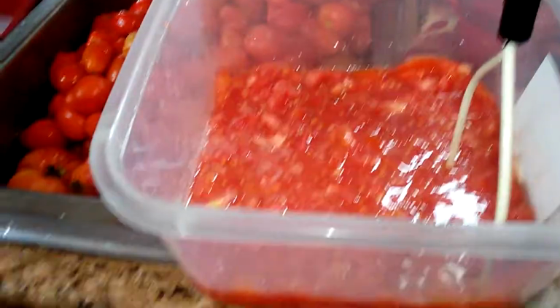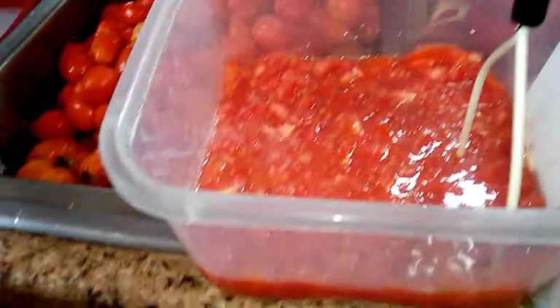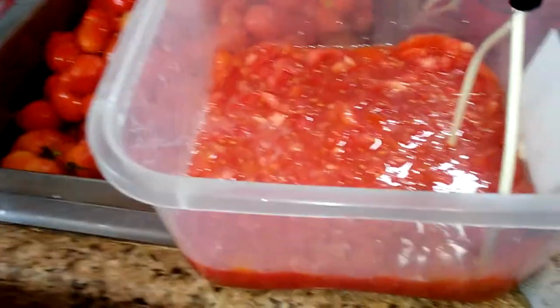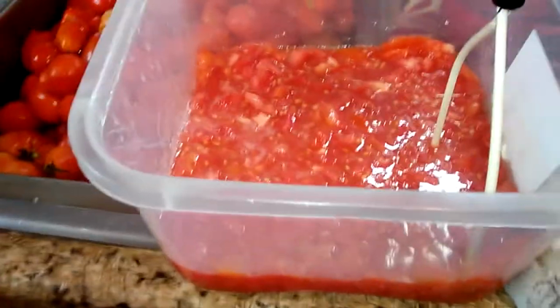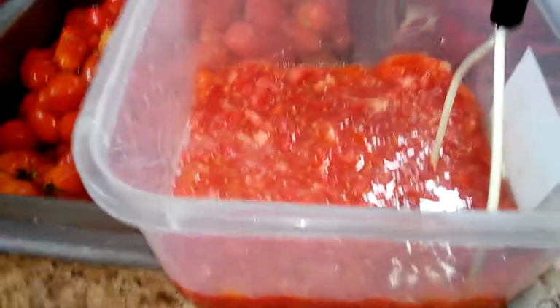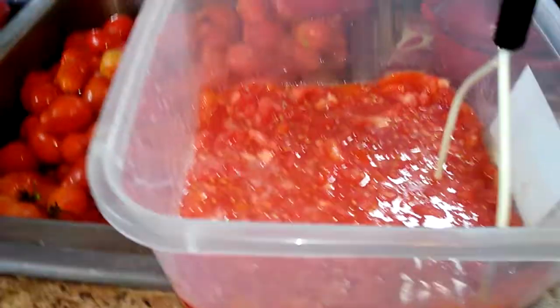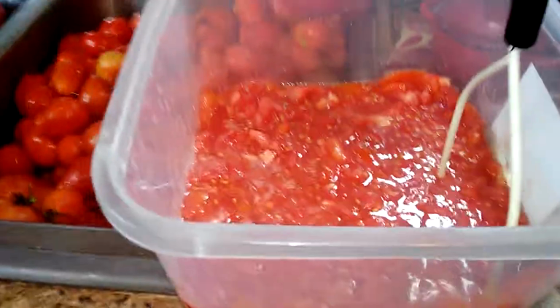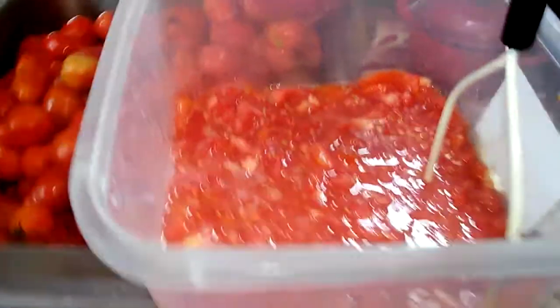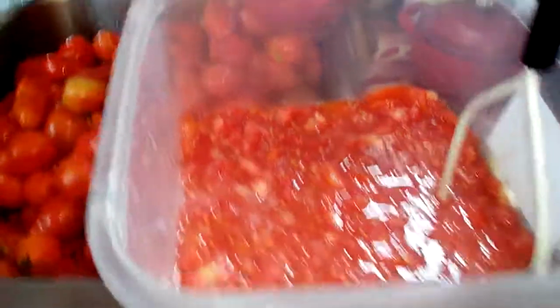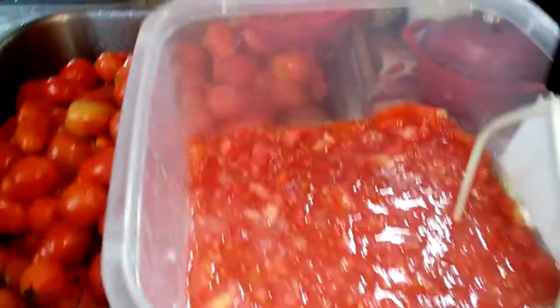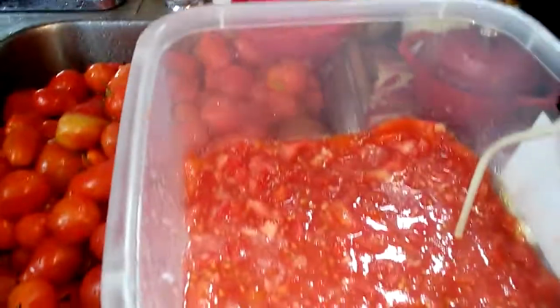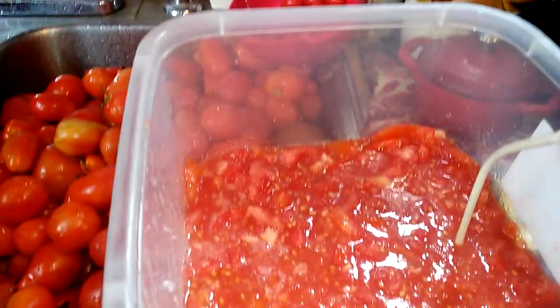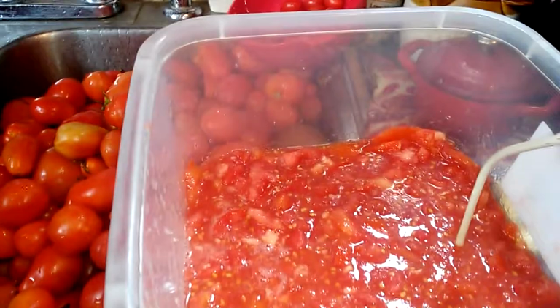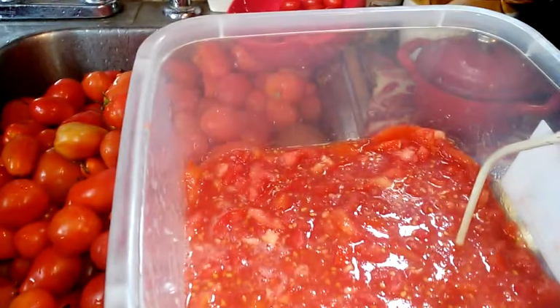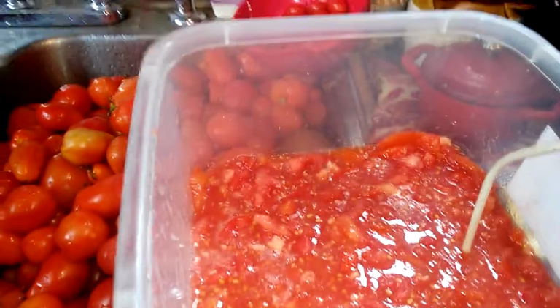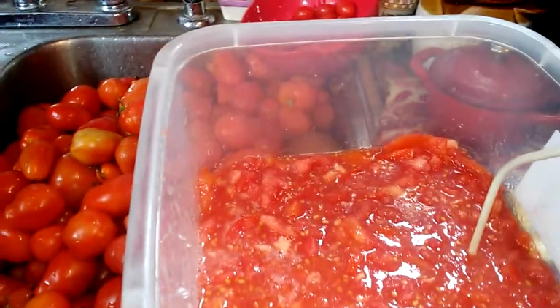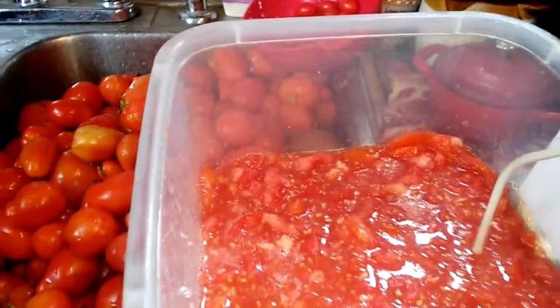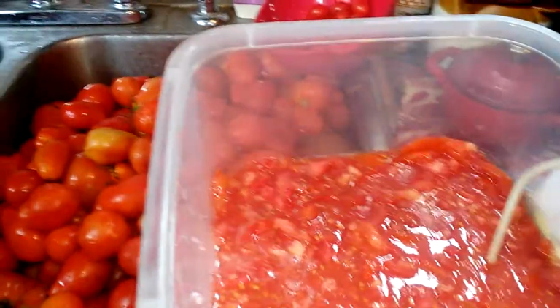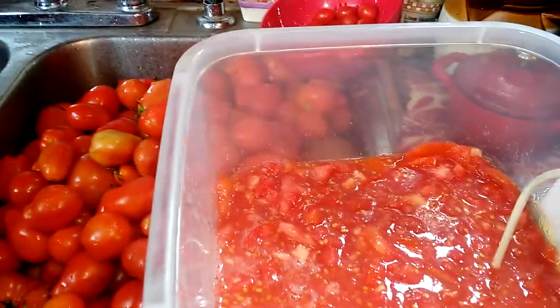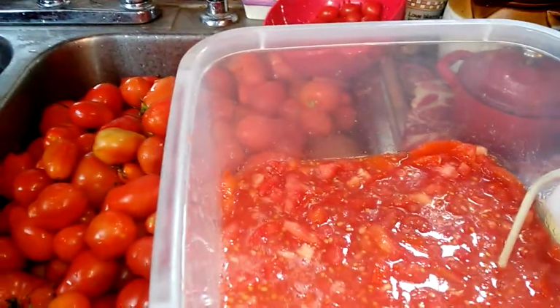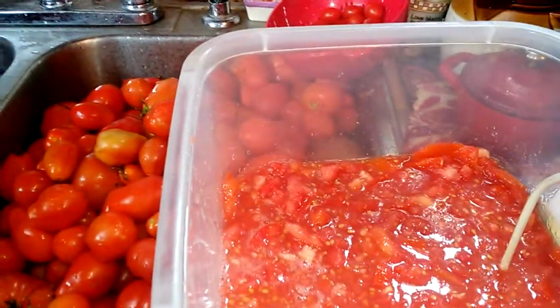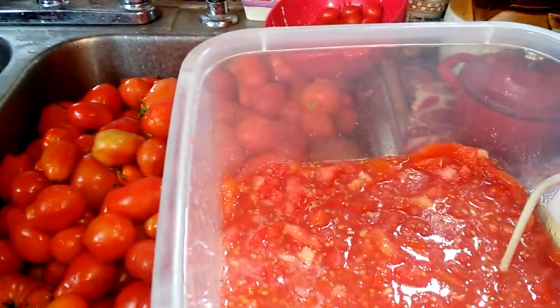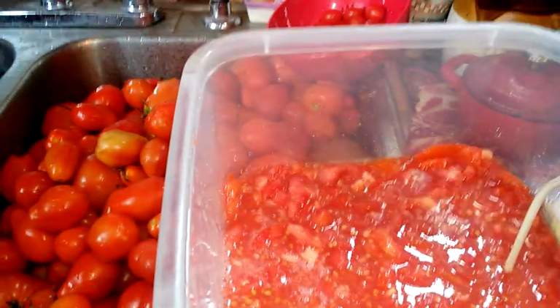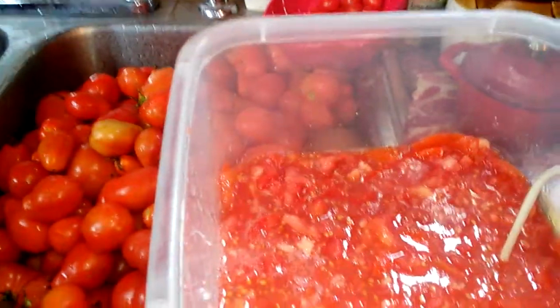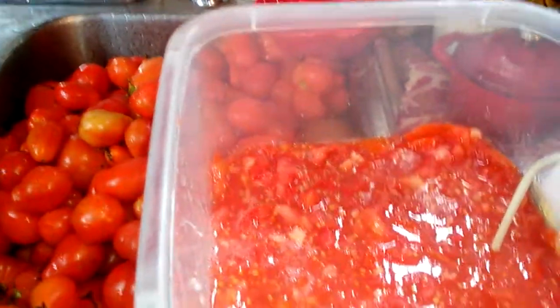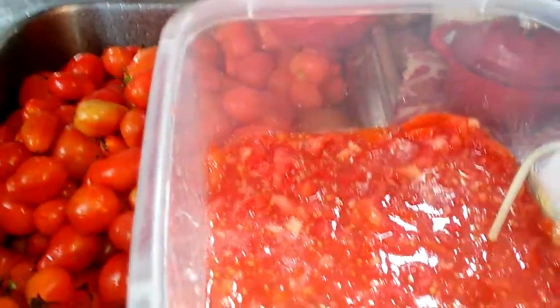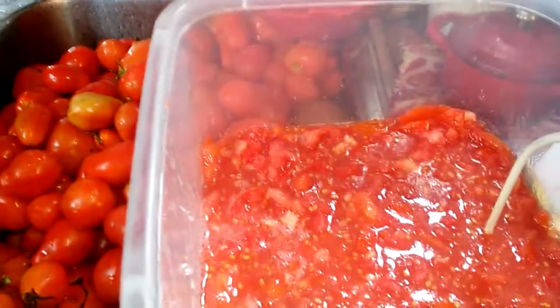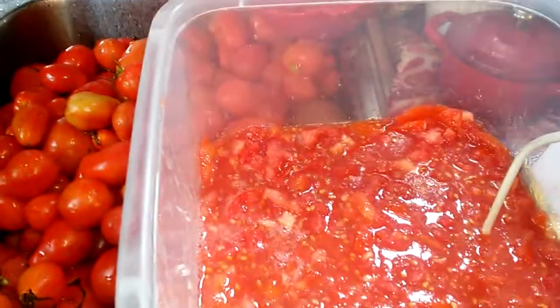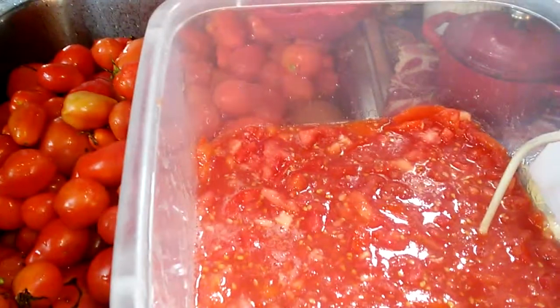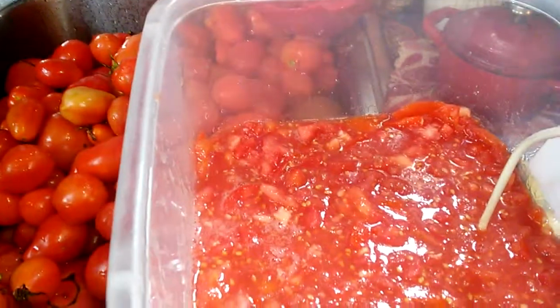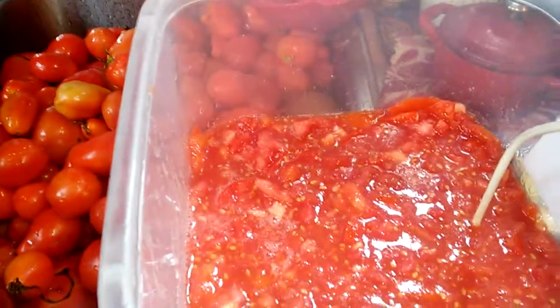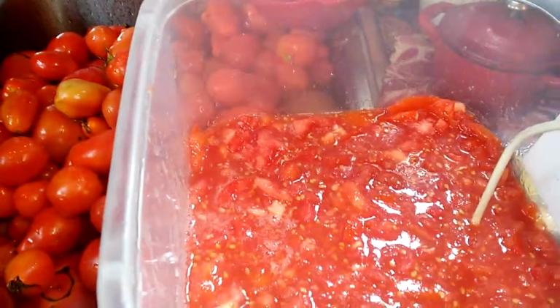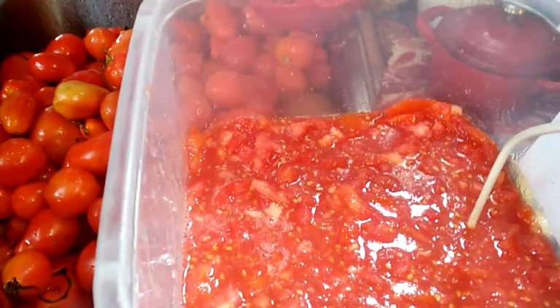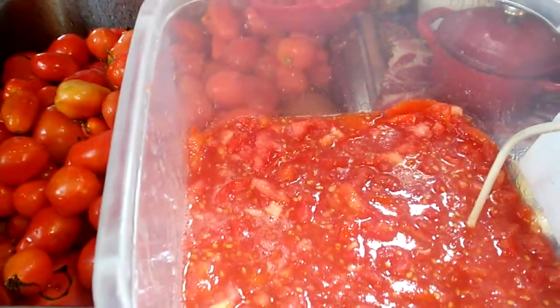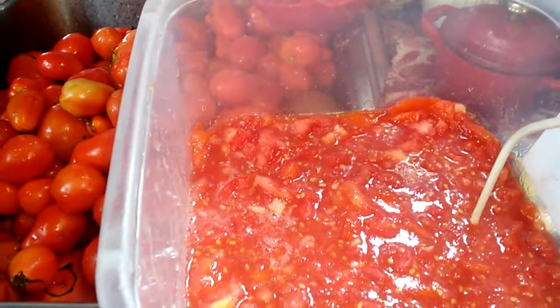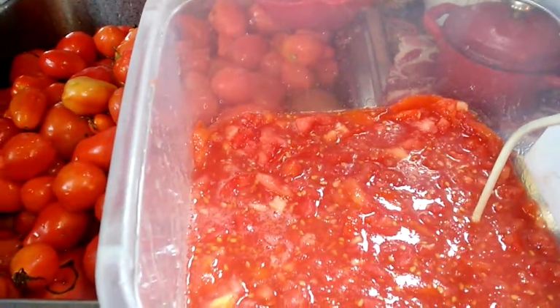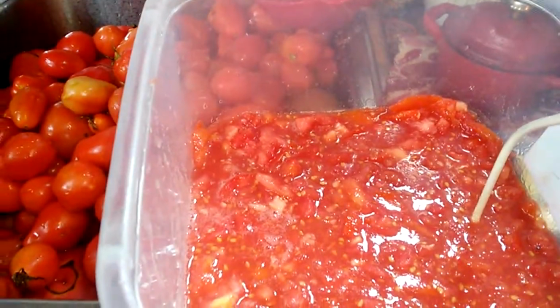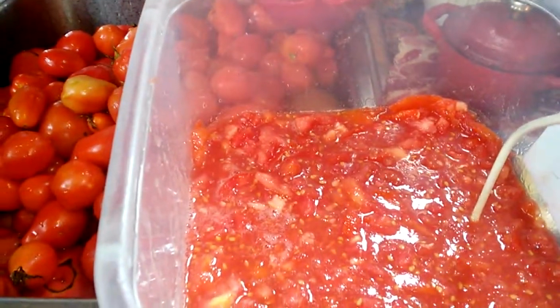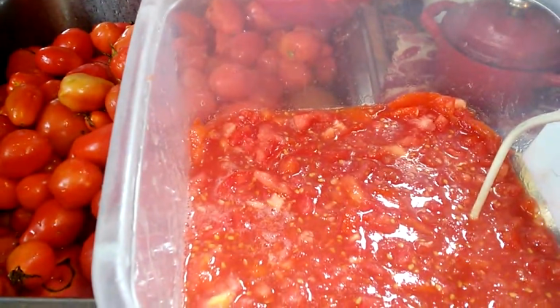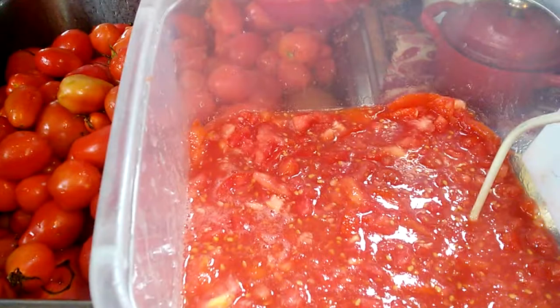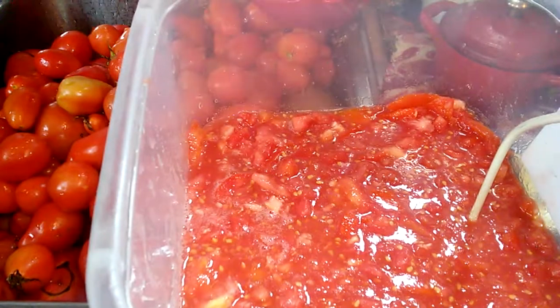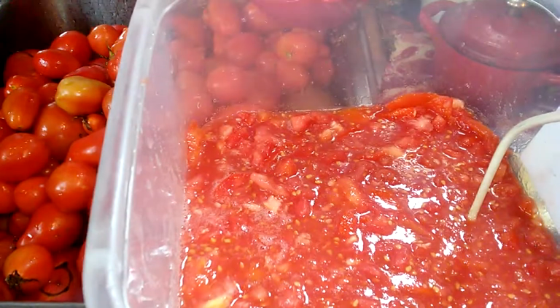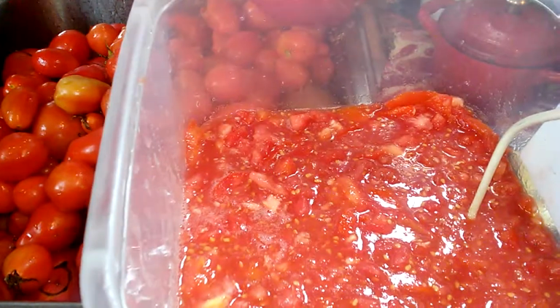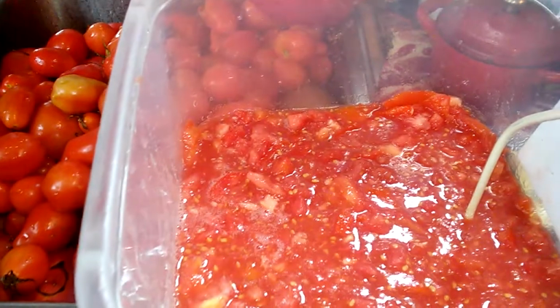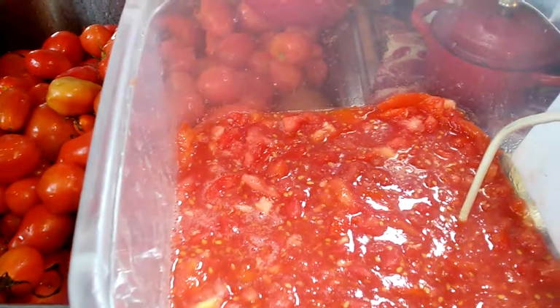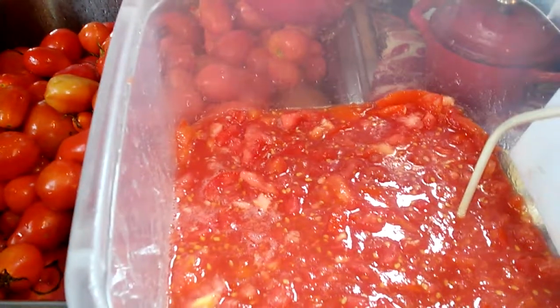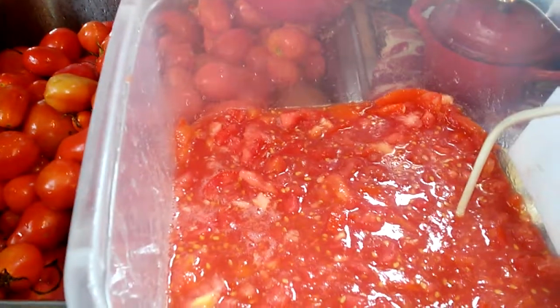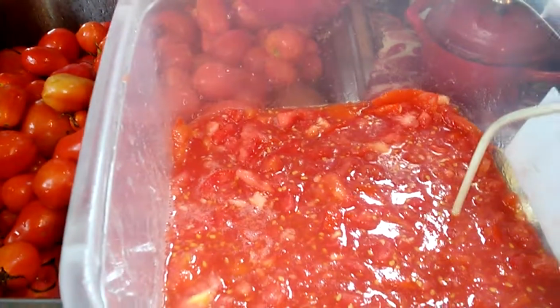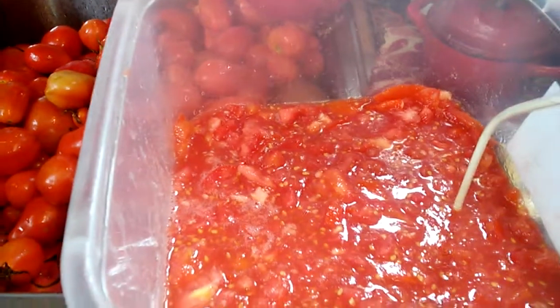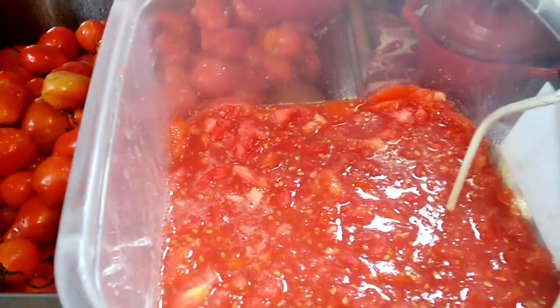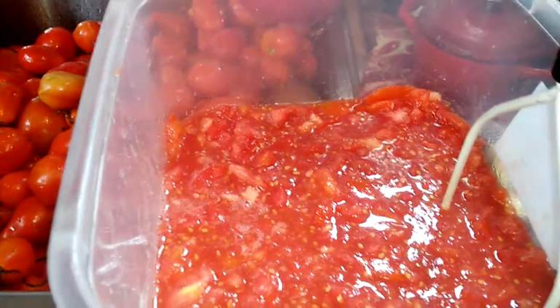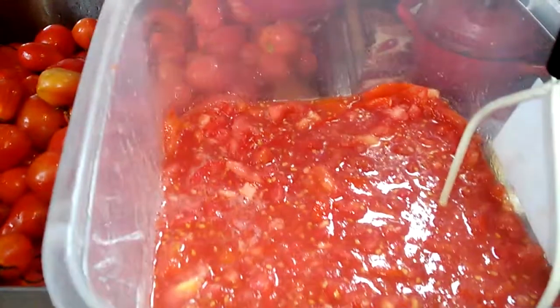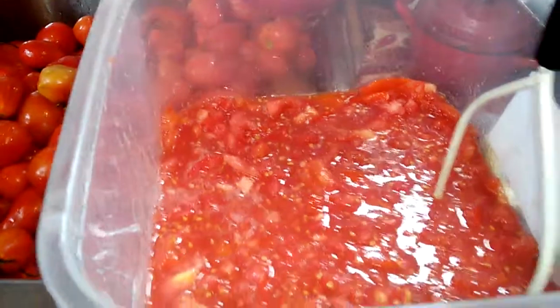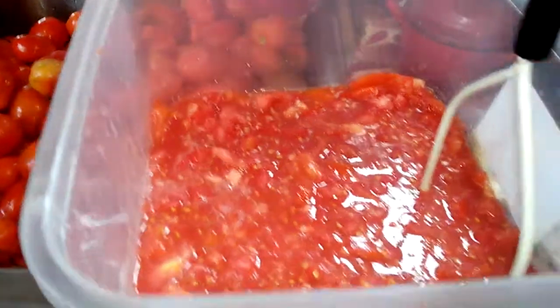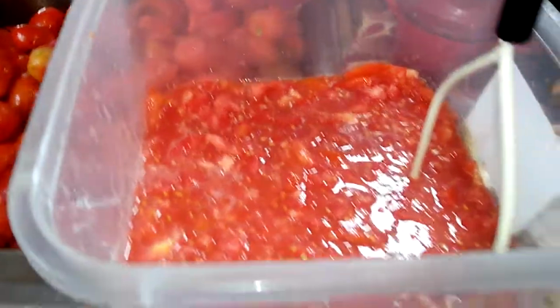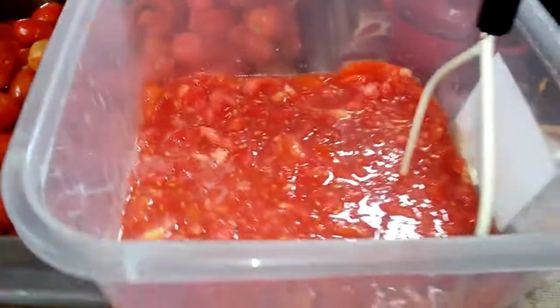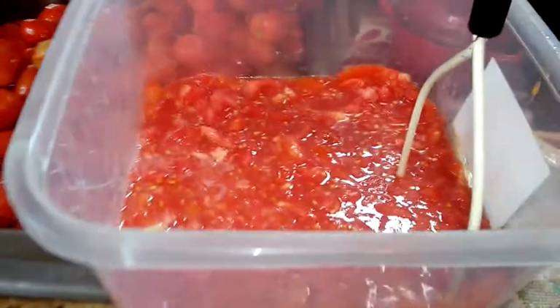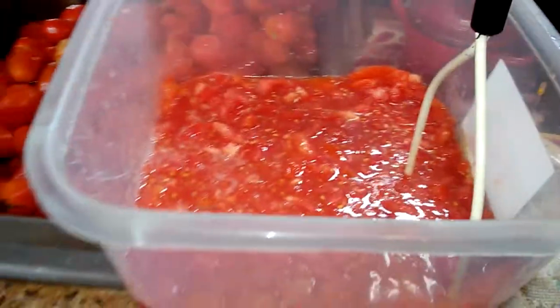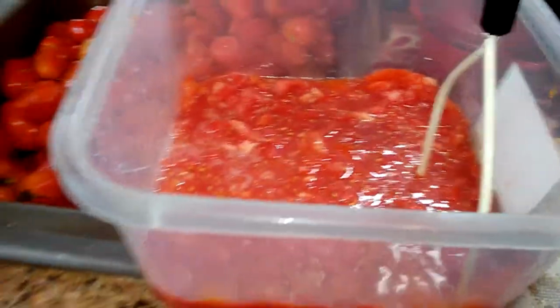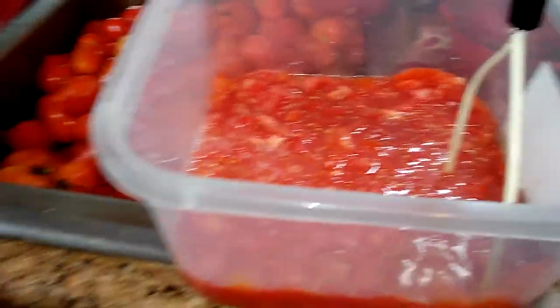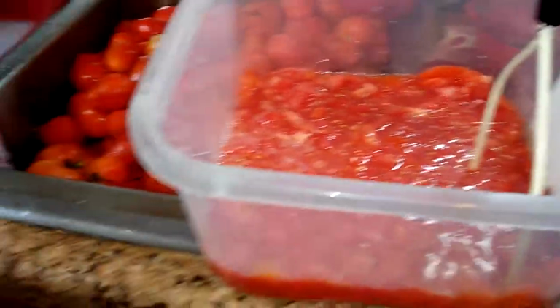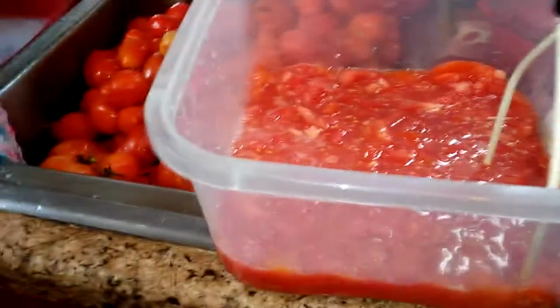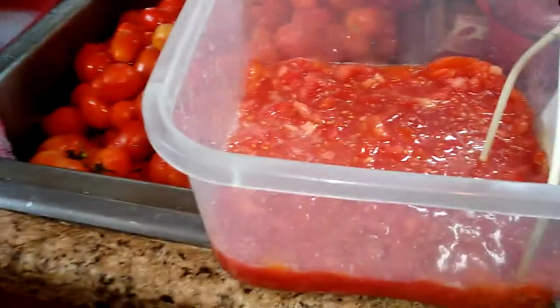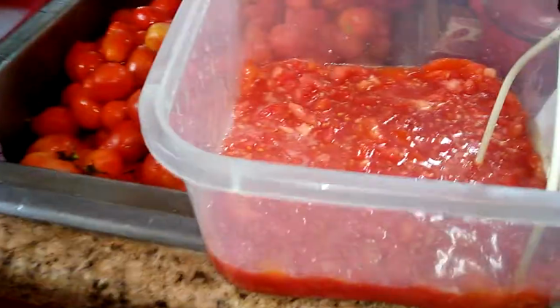Today I'm going to make some tomato jam and I'm going to try making it in my jam maker and see how that goes.